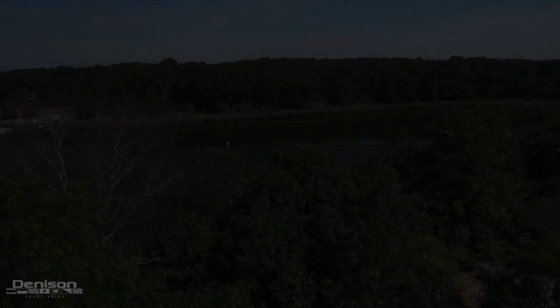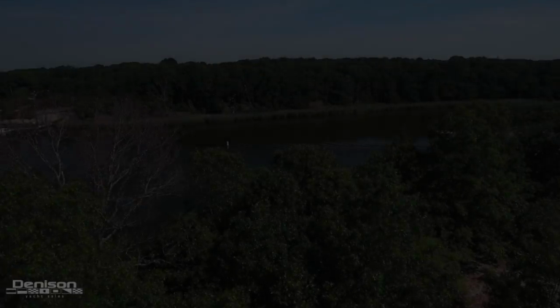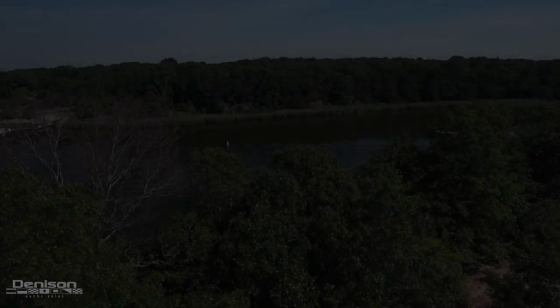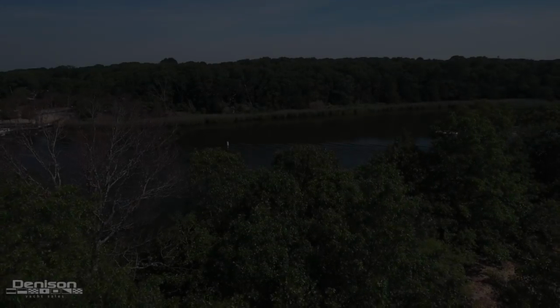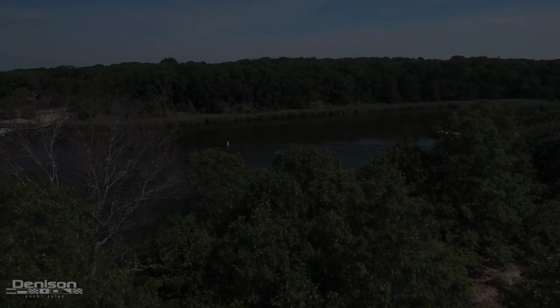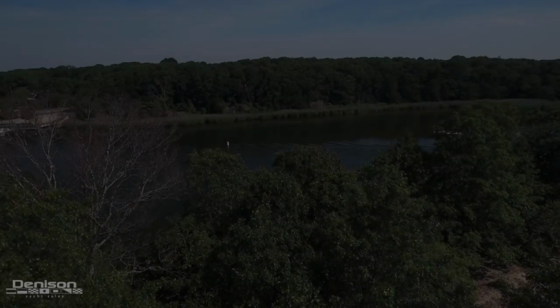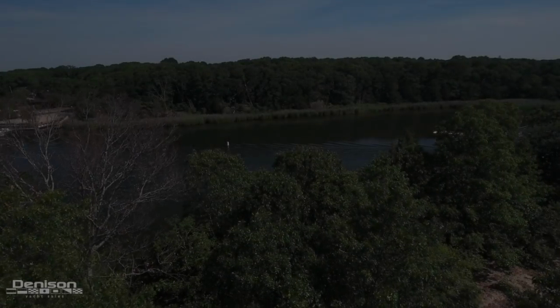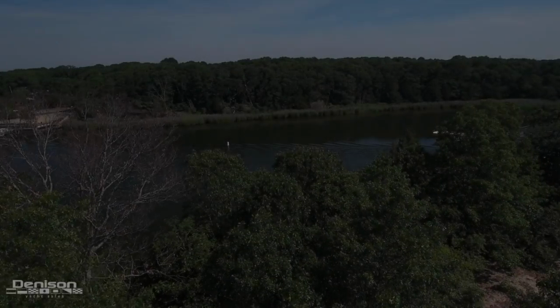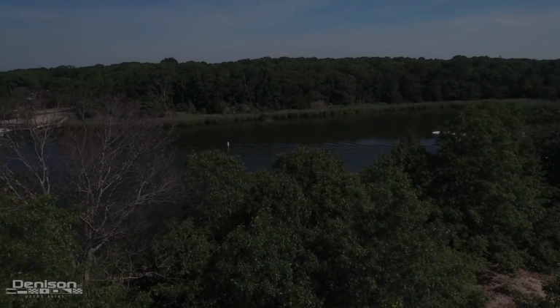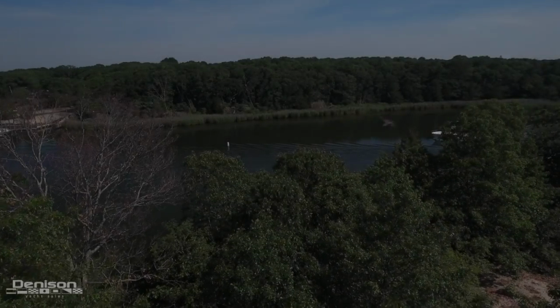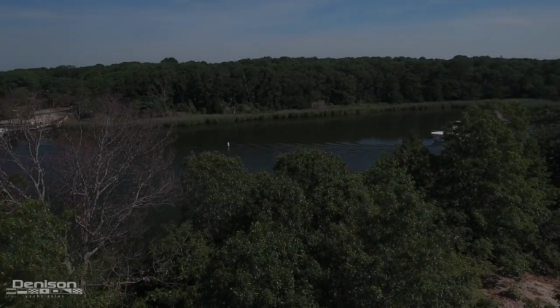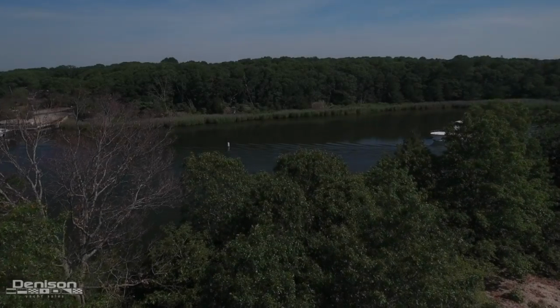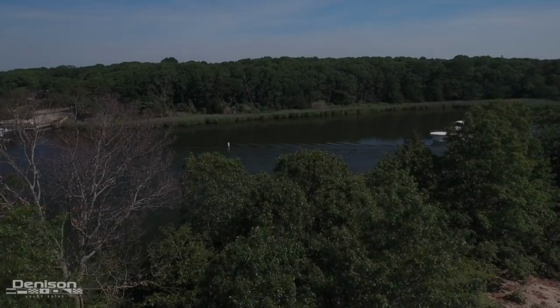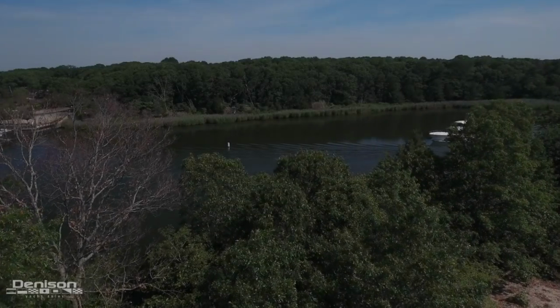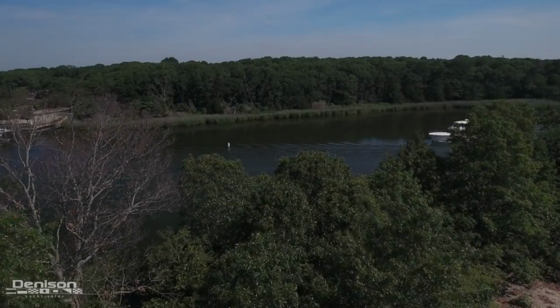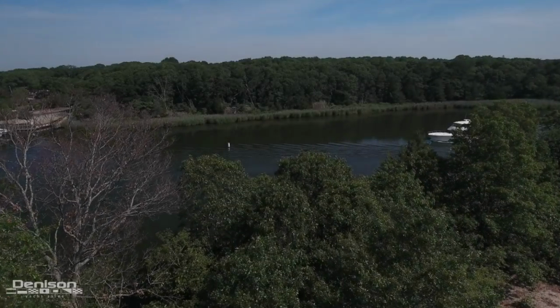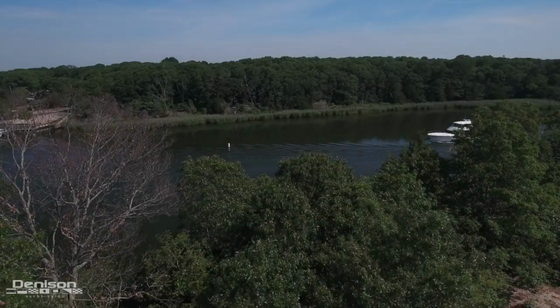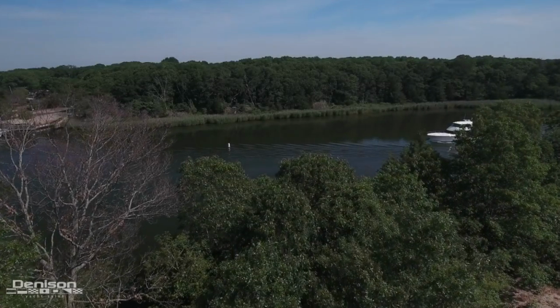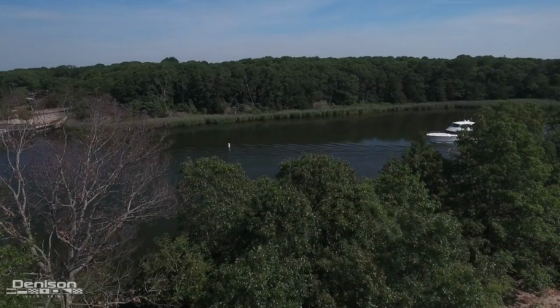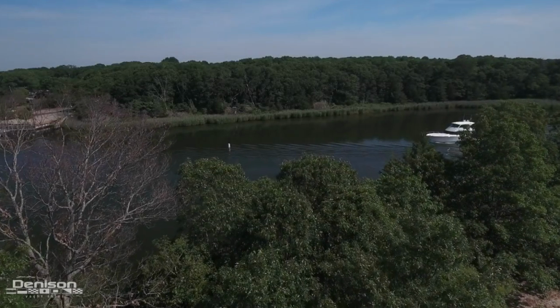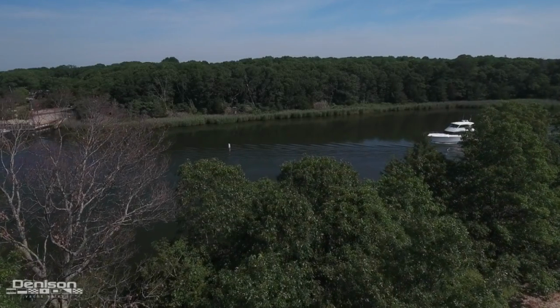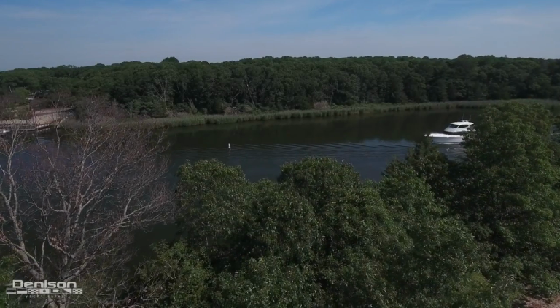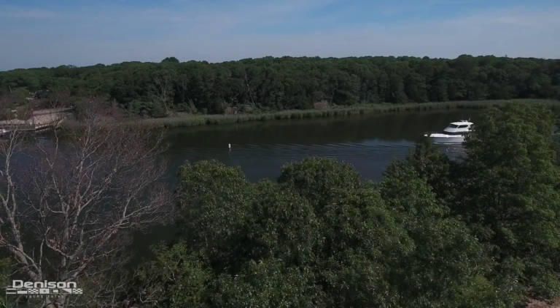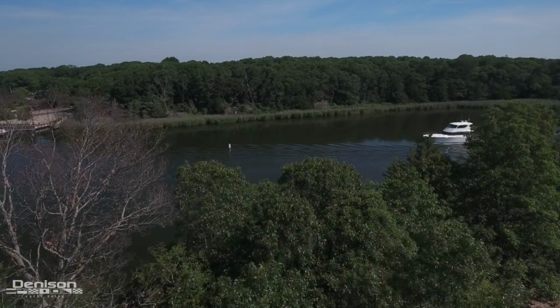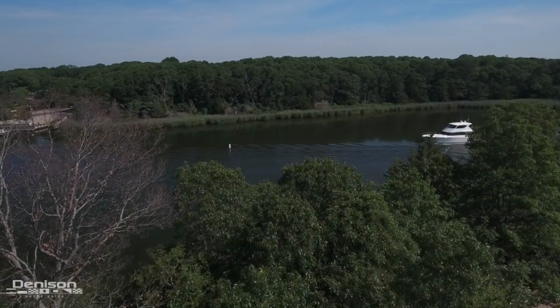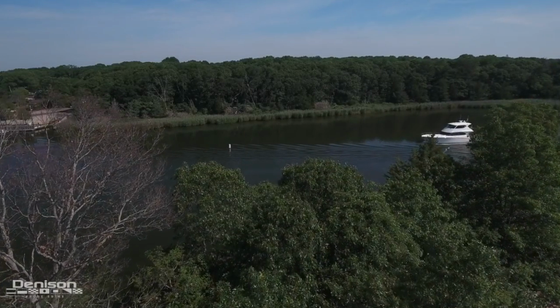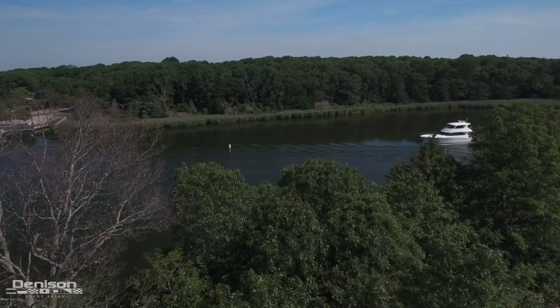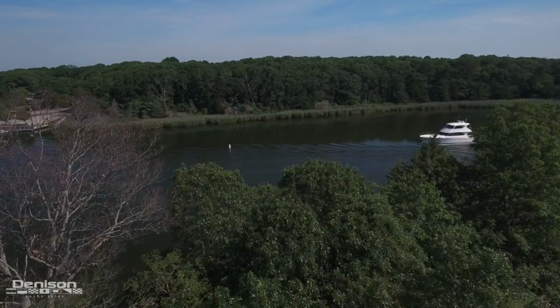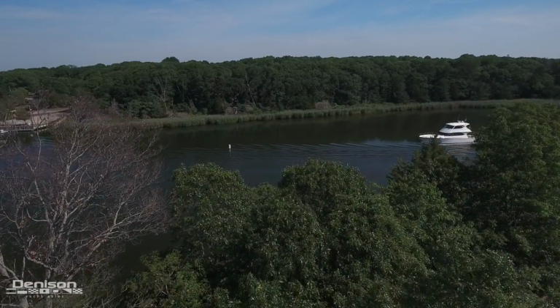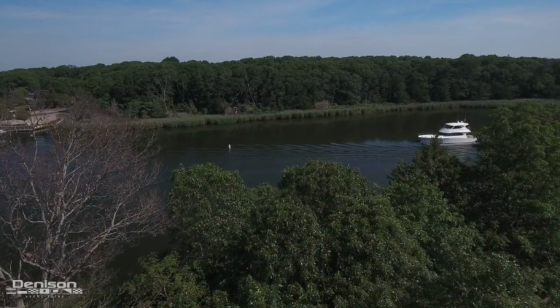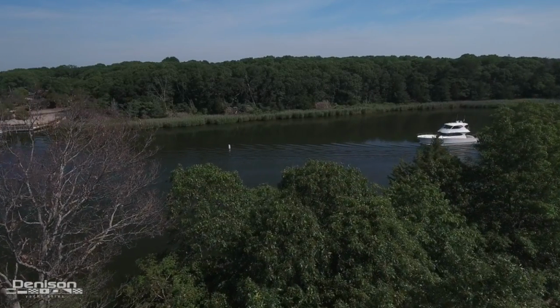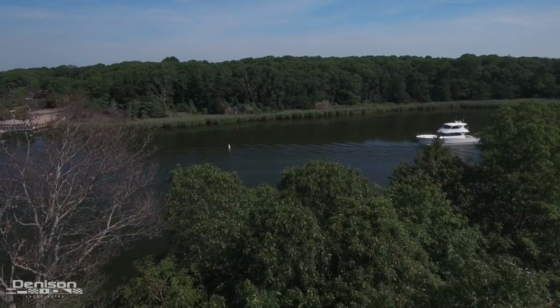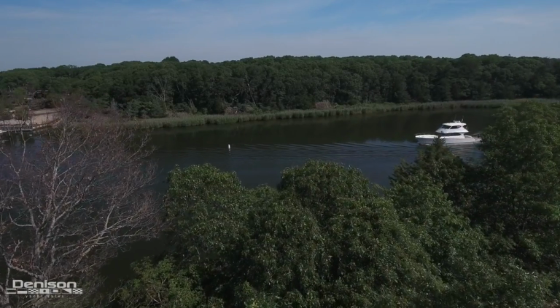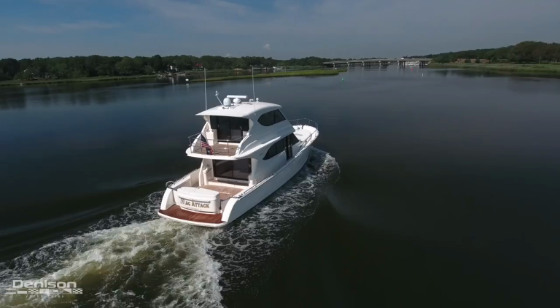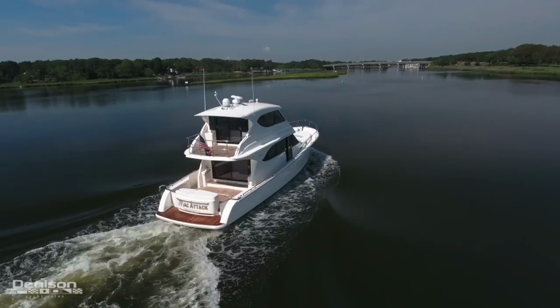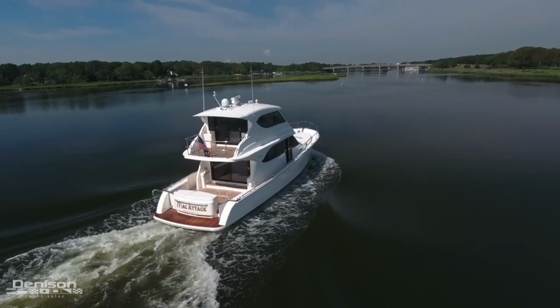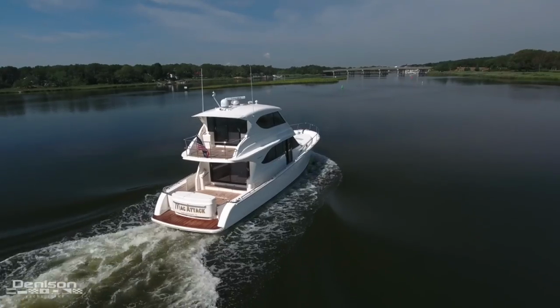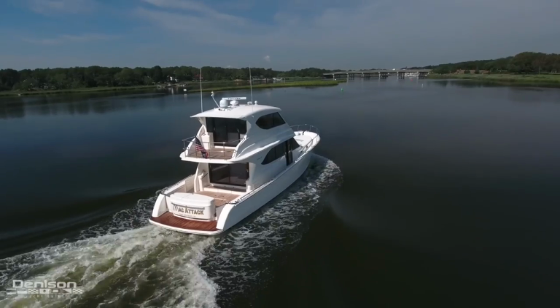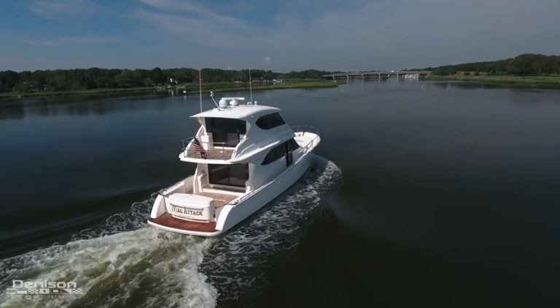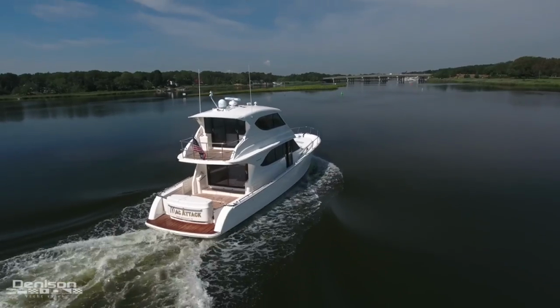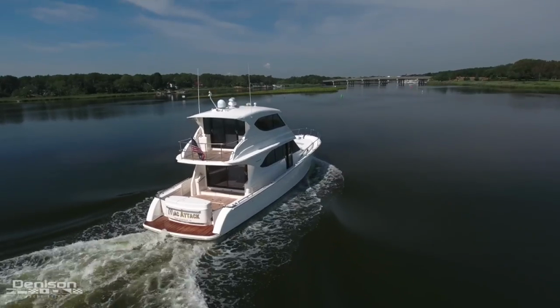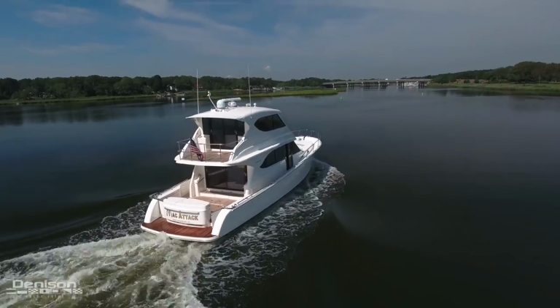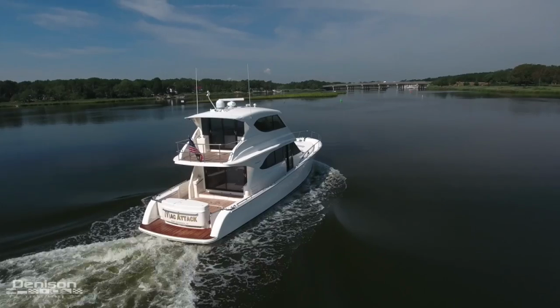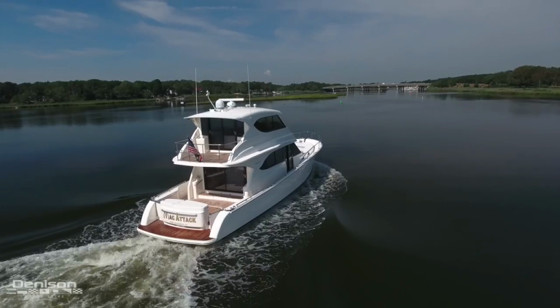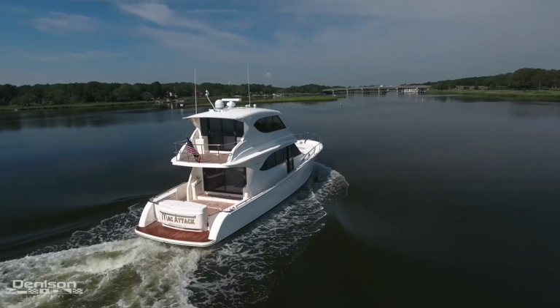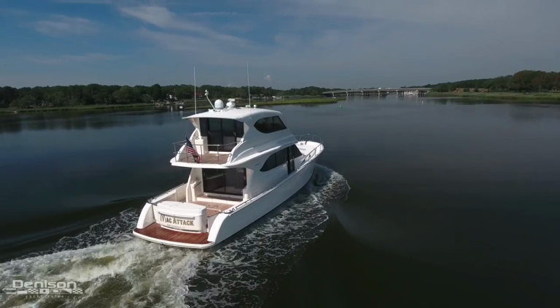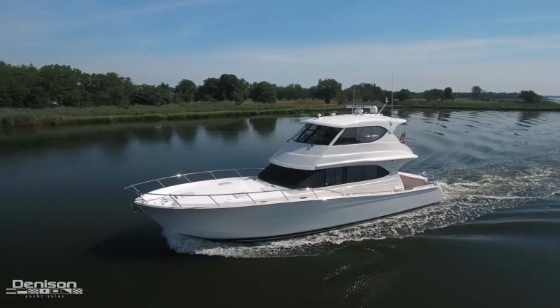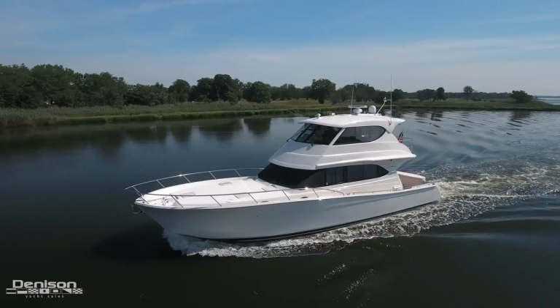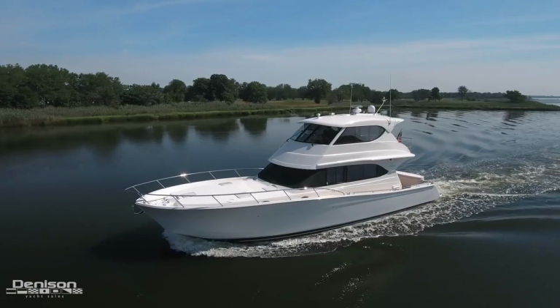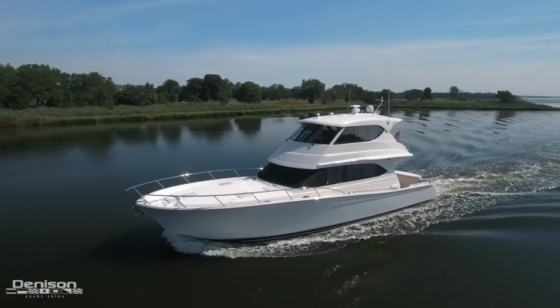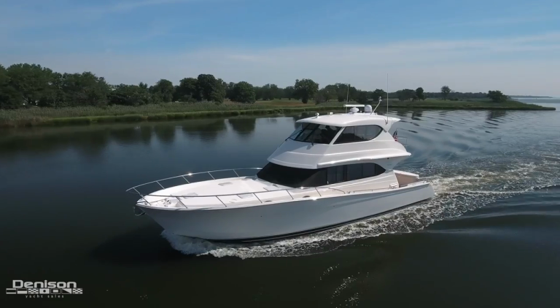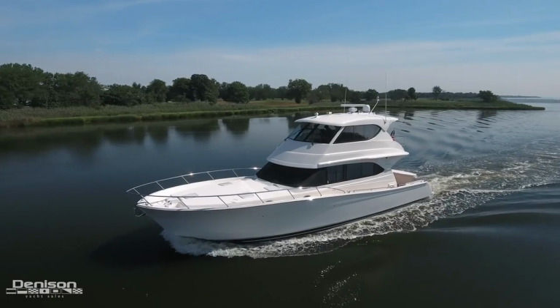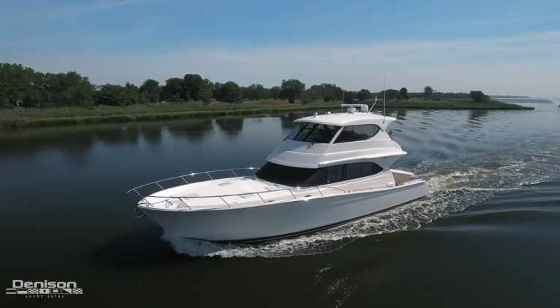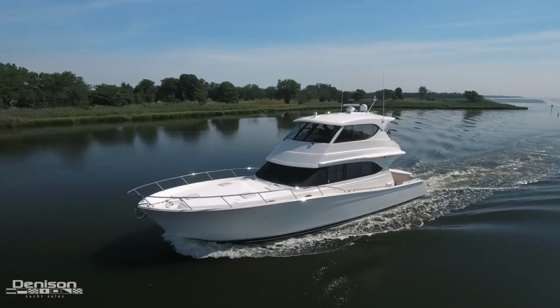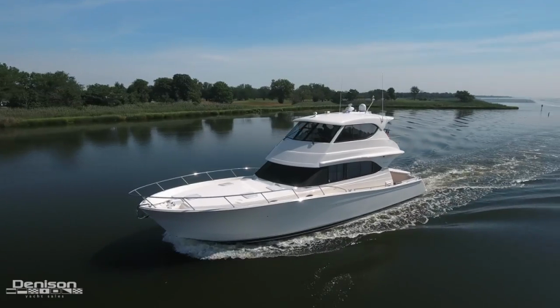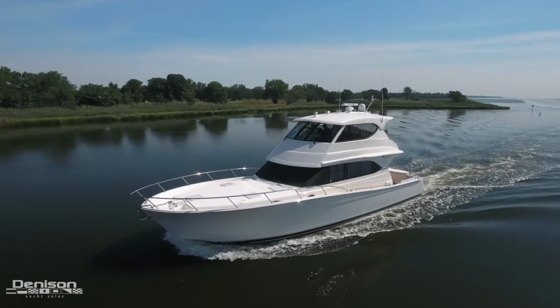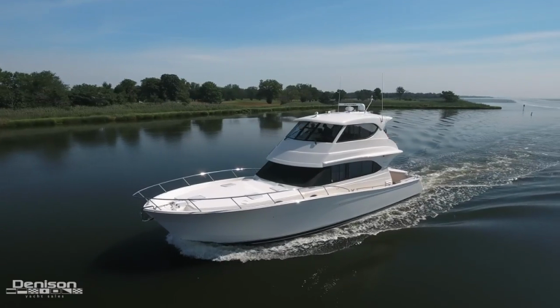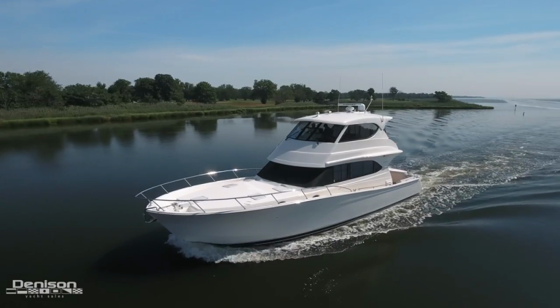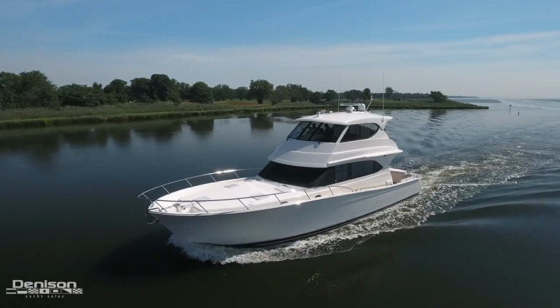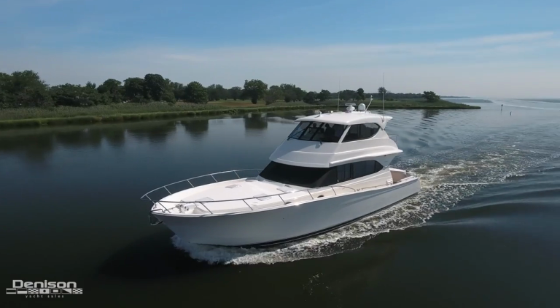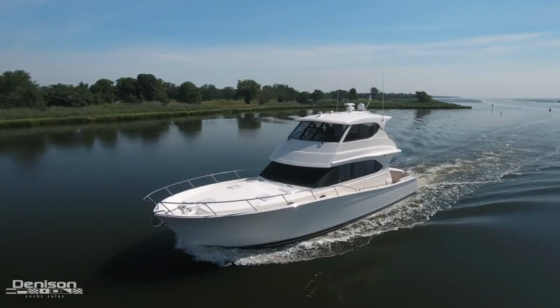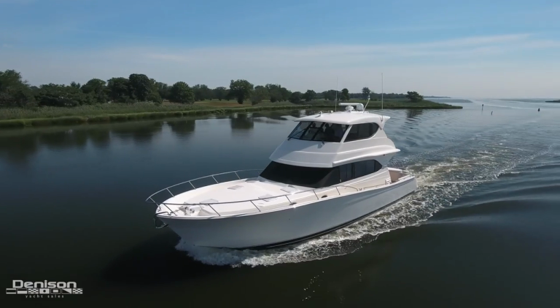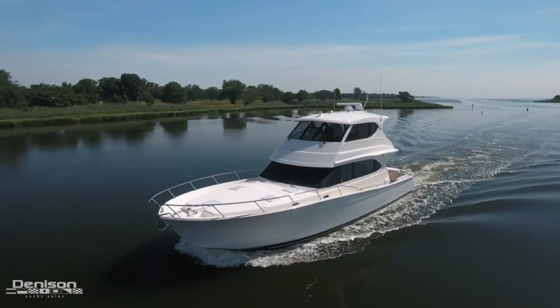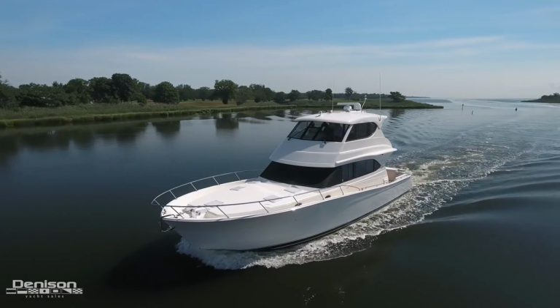Hello, this is Michael Fine with Denison Yacht Sales. Today we're going to take you aboard MacAttack, a 2010 52 Maritimo here in Long Island, NY.